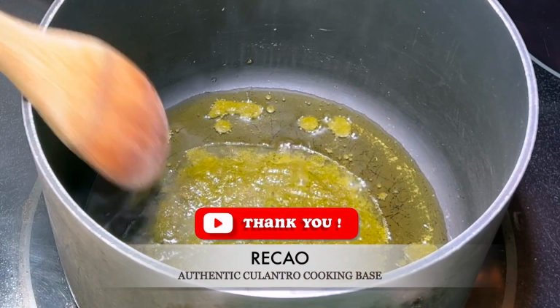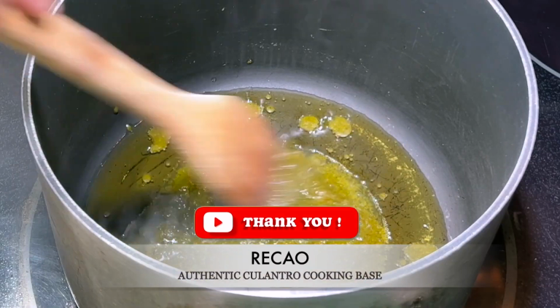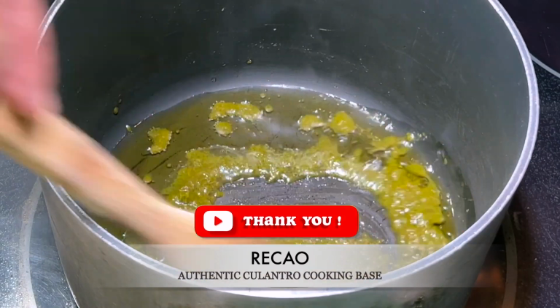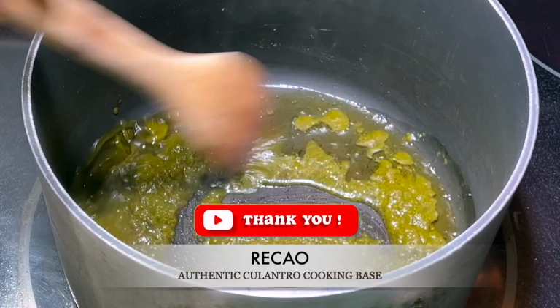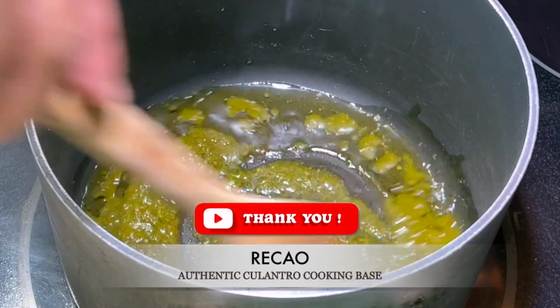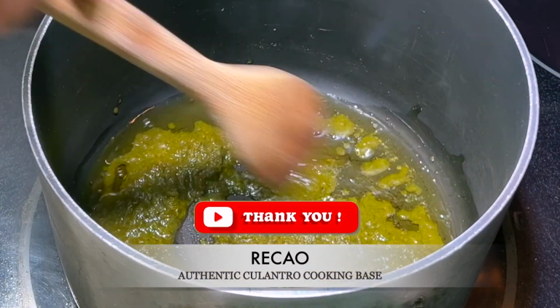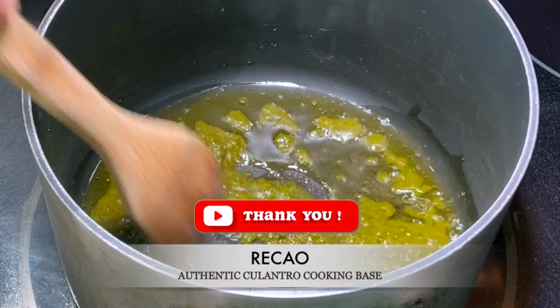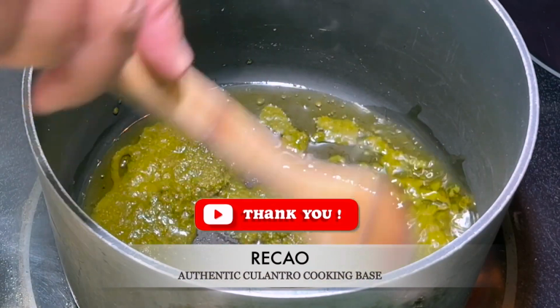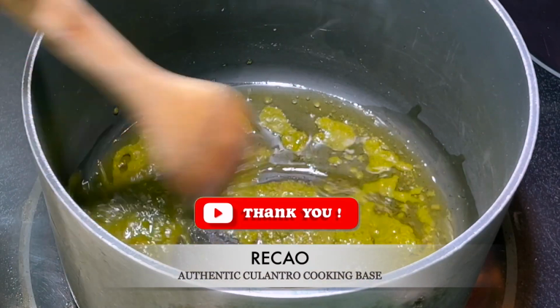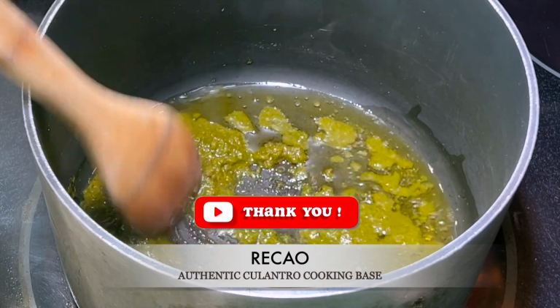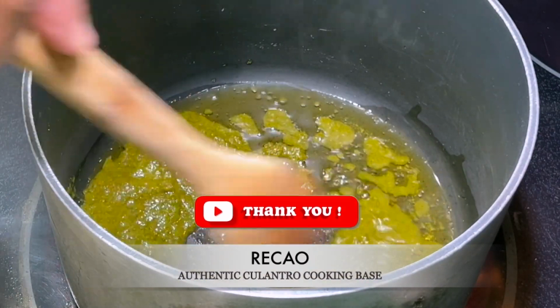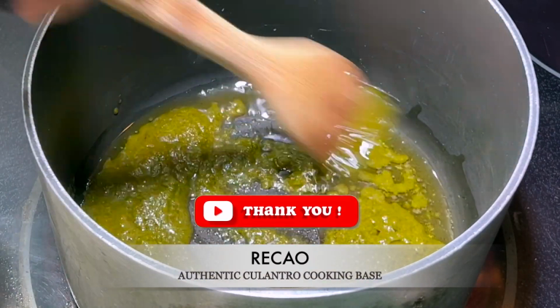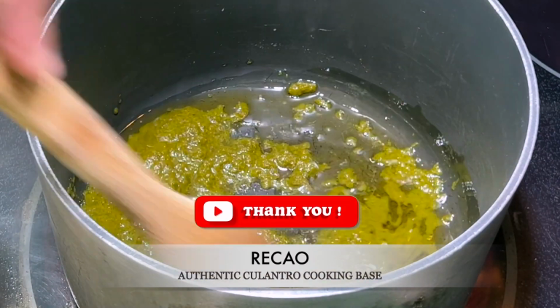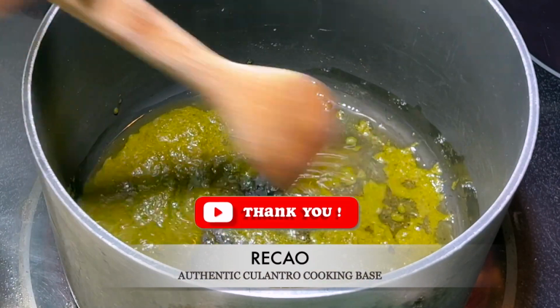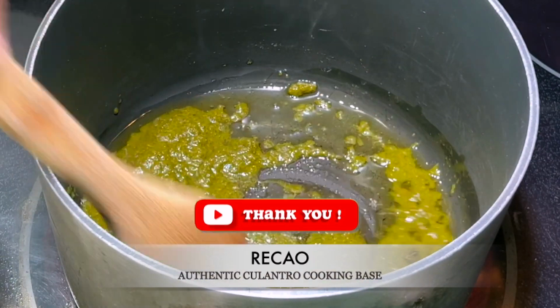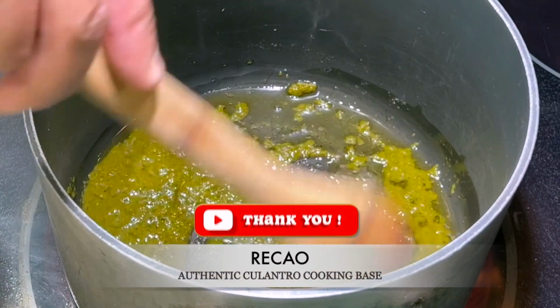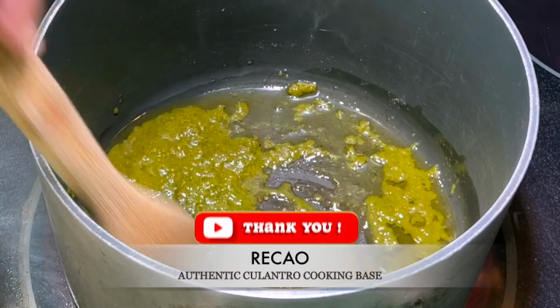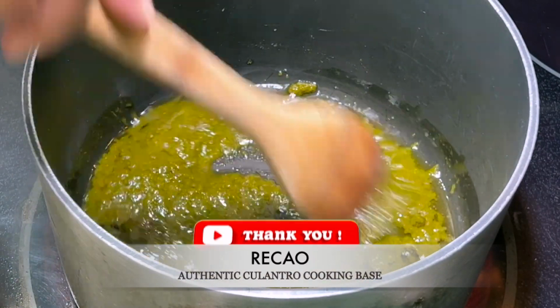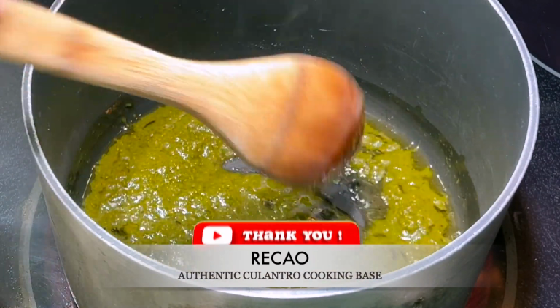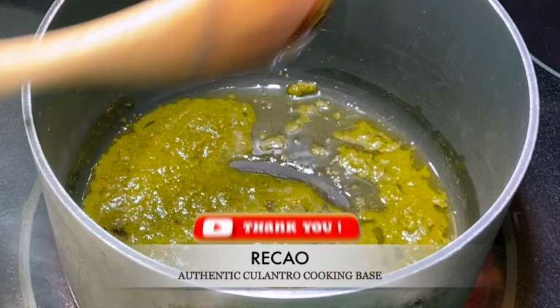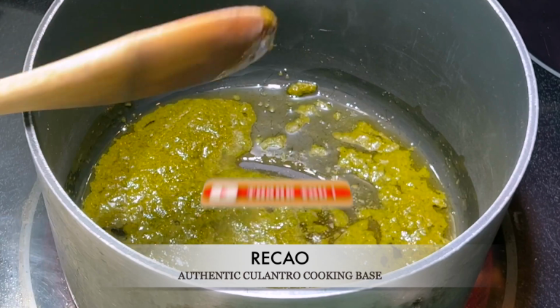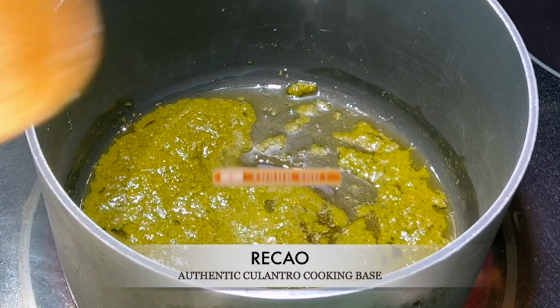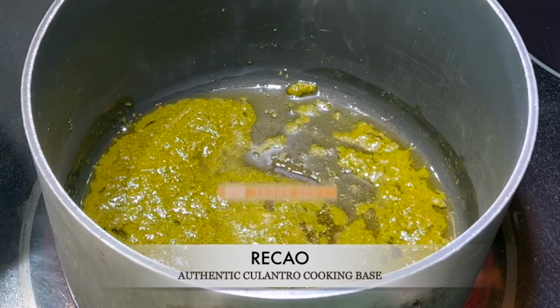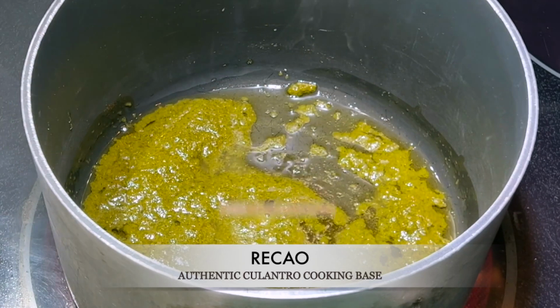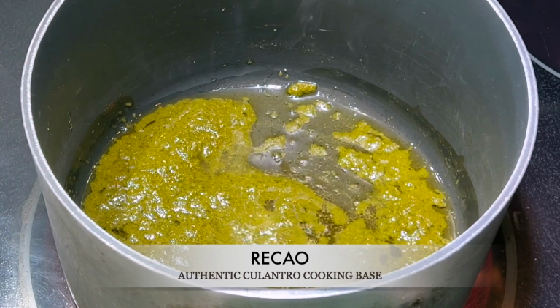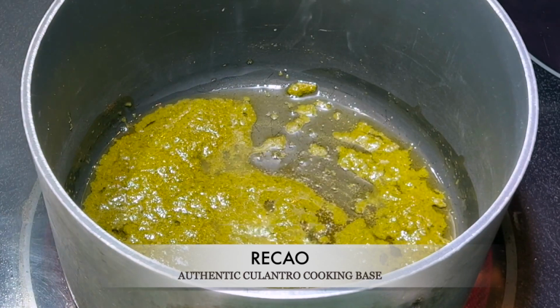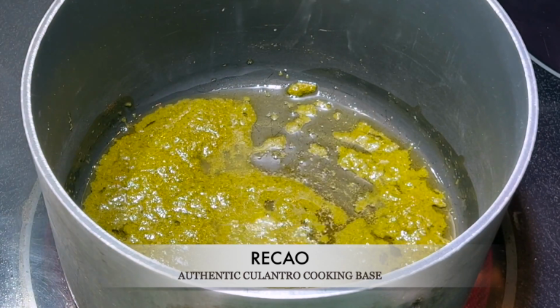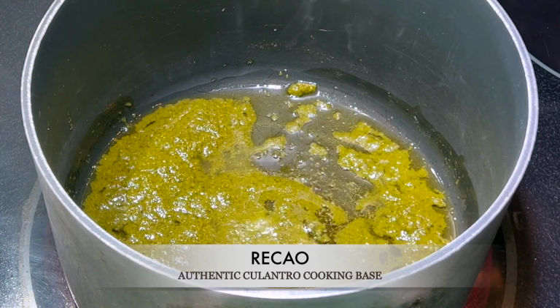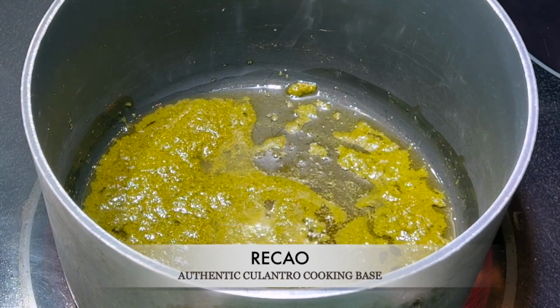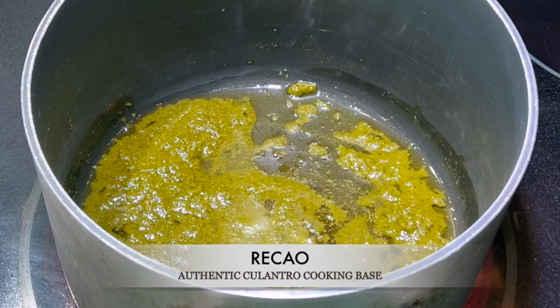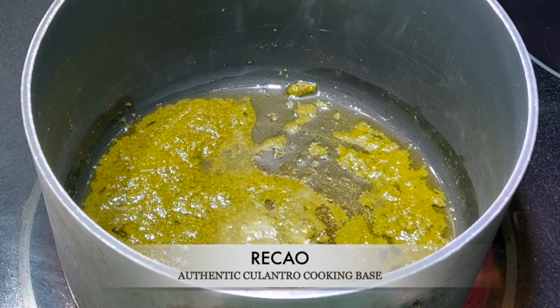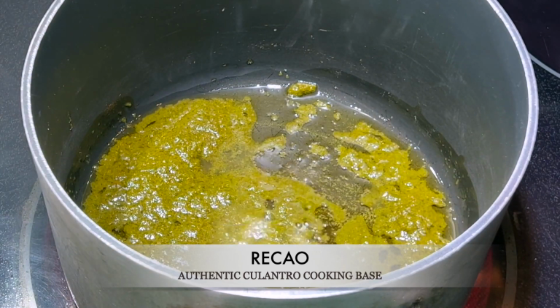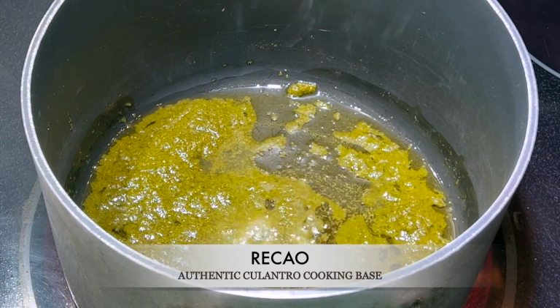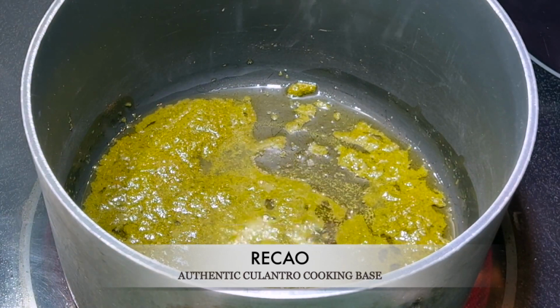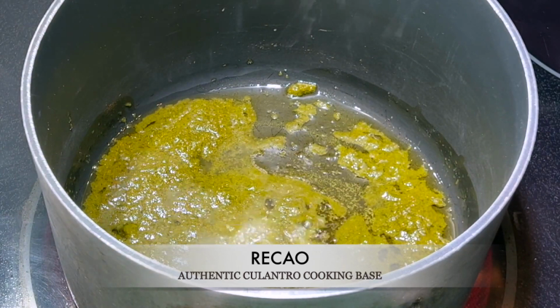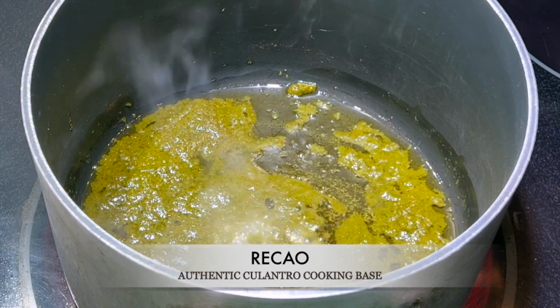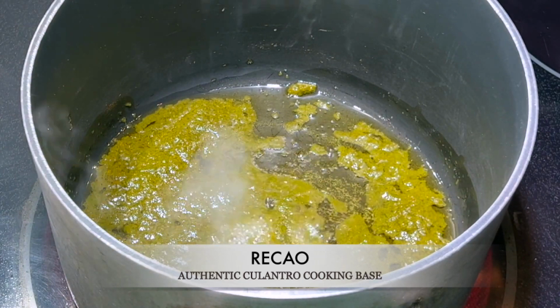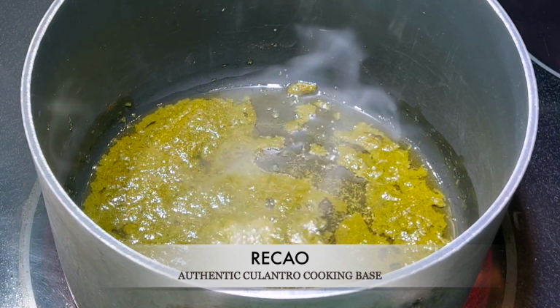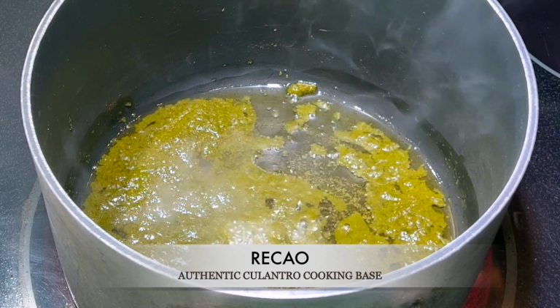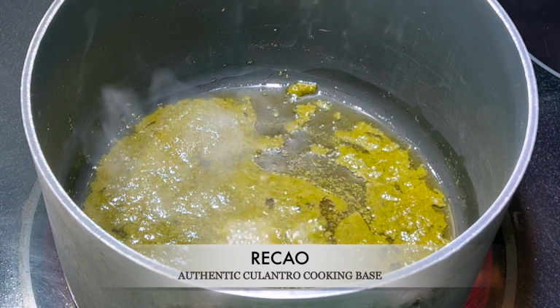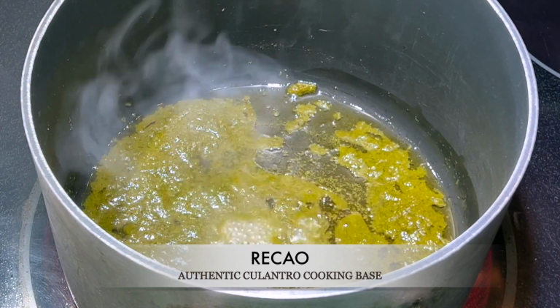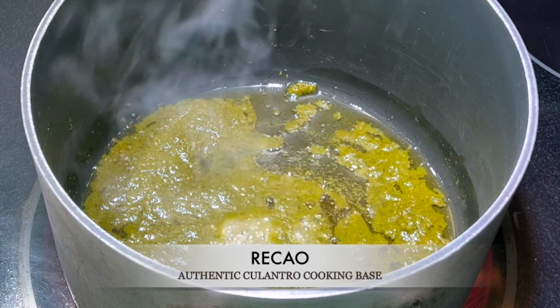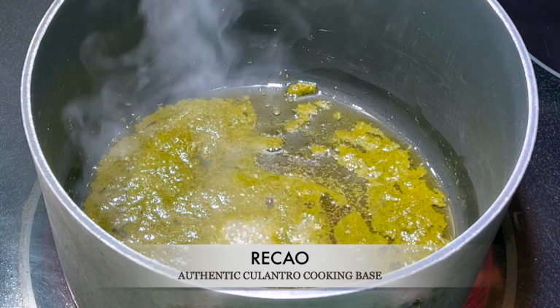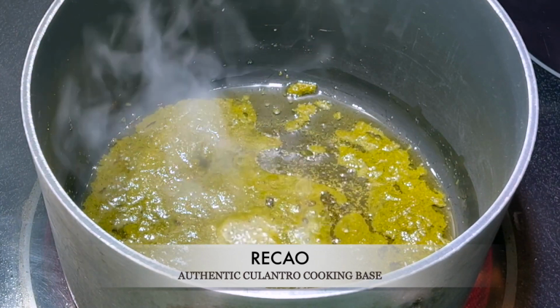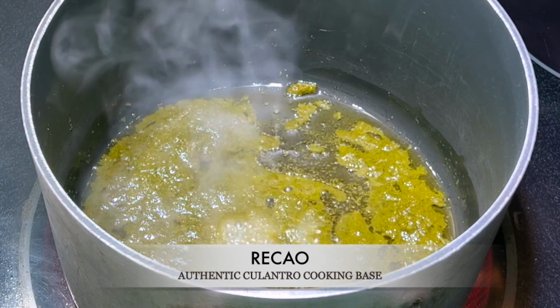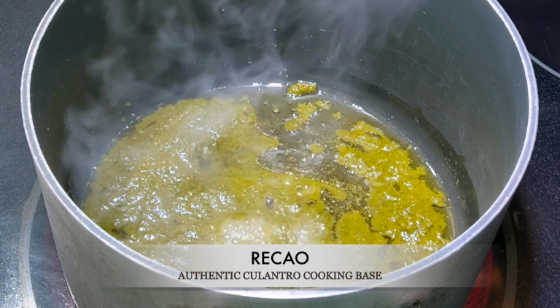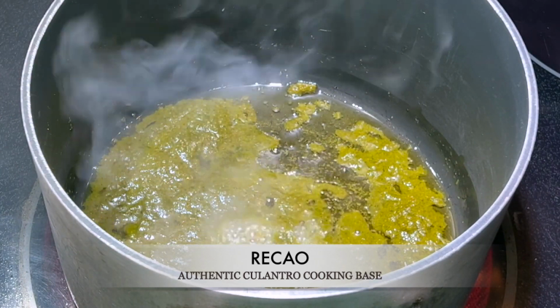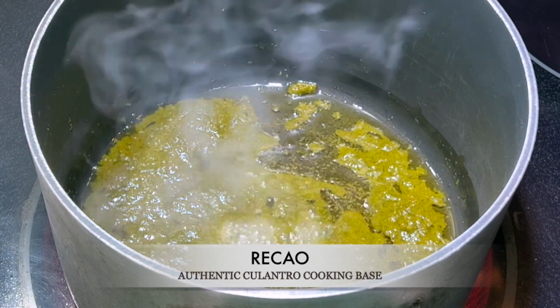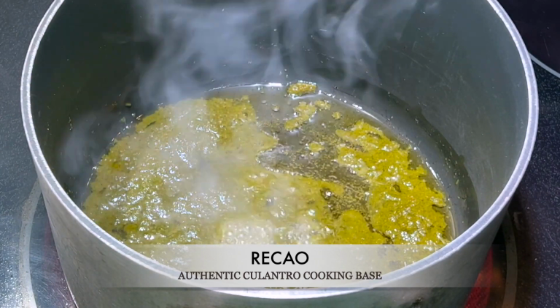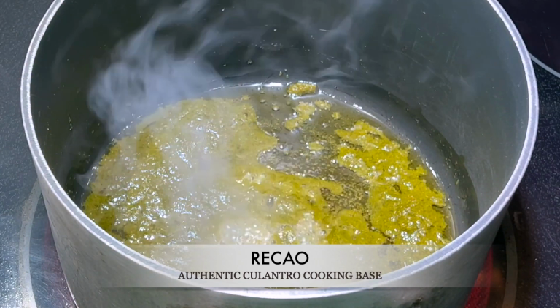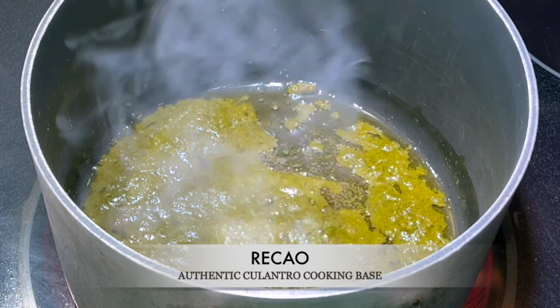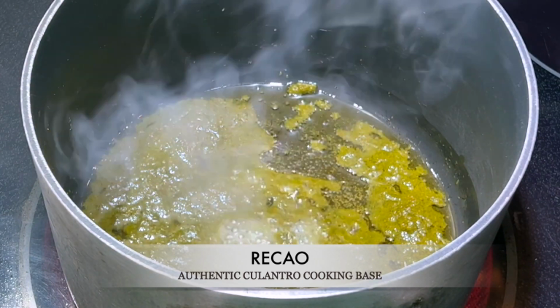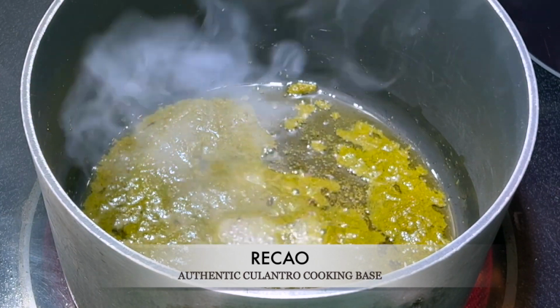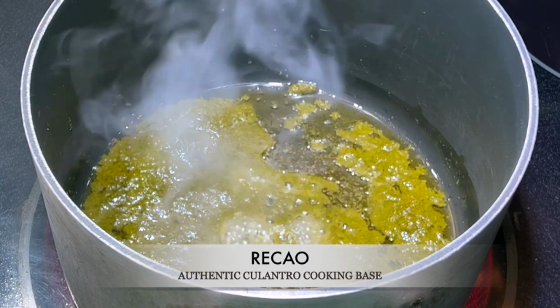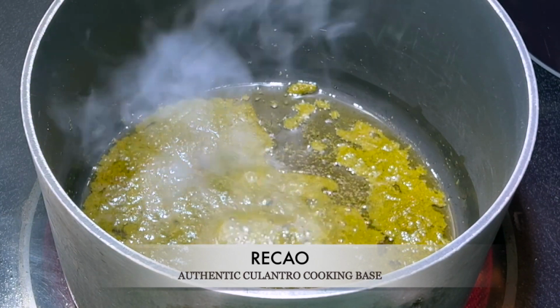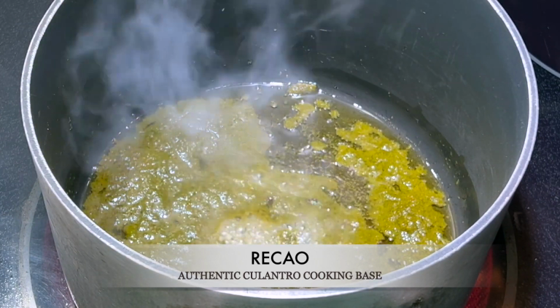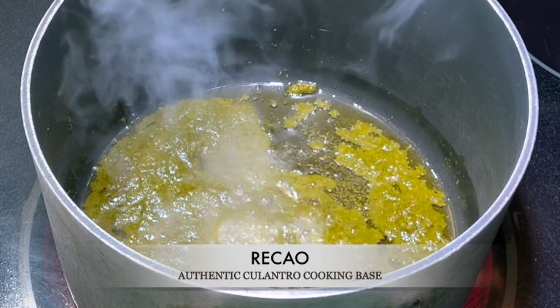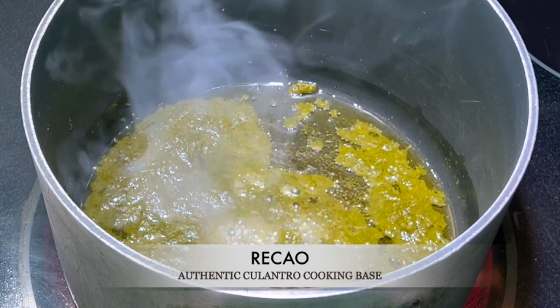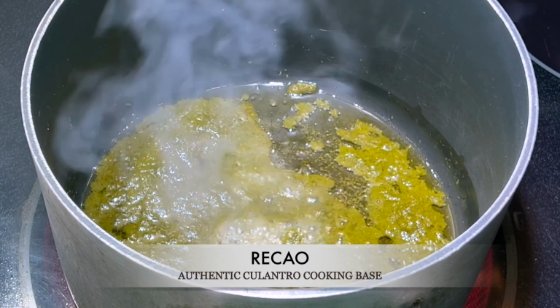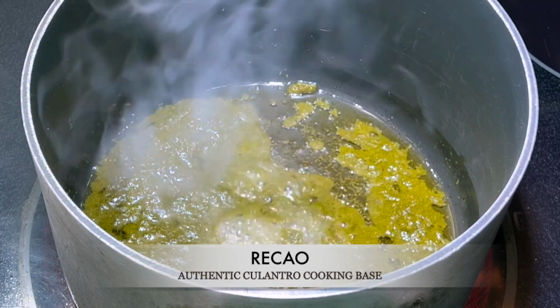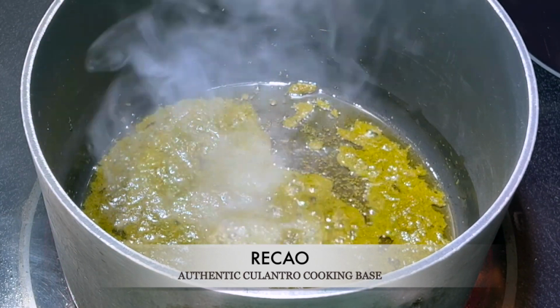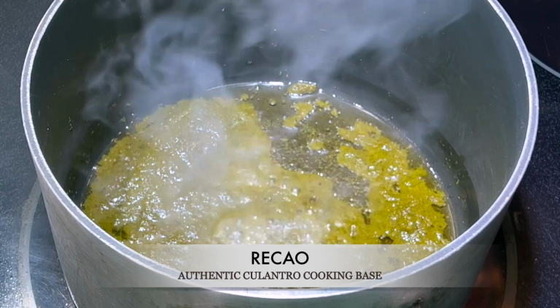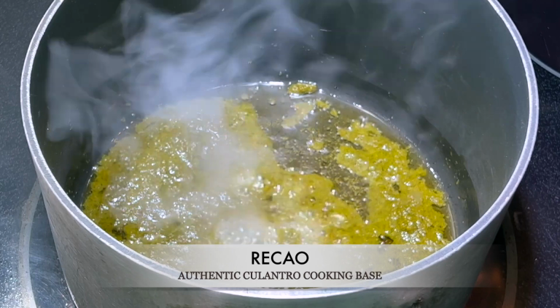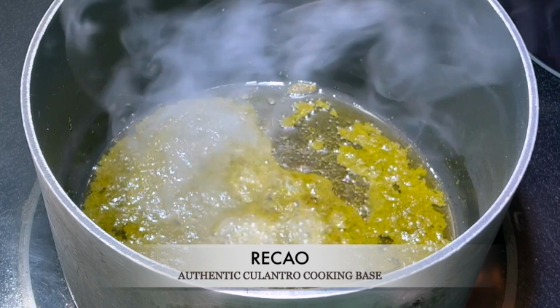Where does this sofrito come from? This sofrito recipe is from Puerto Rico, and is the flavor base of many dishes from the island.